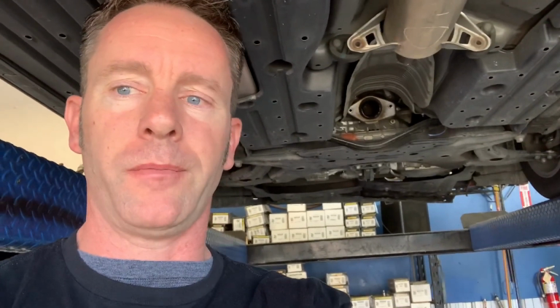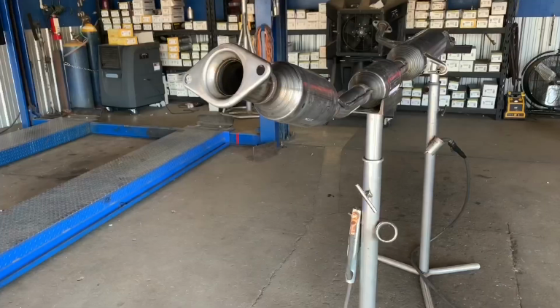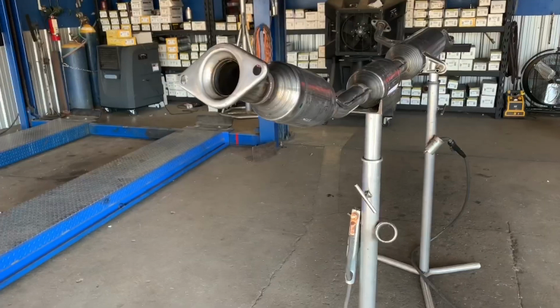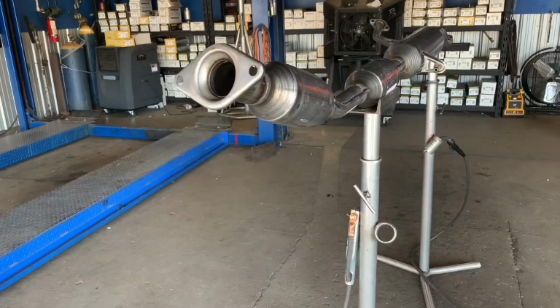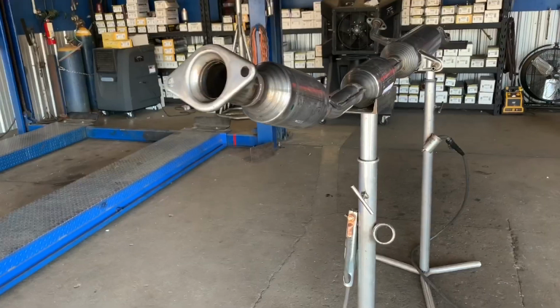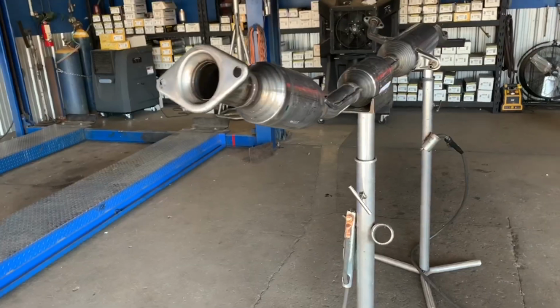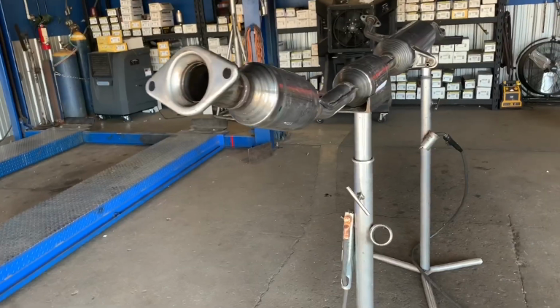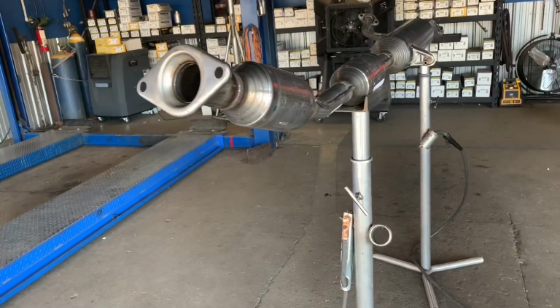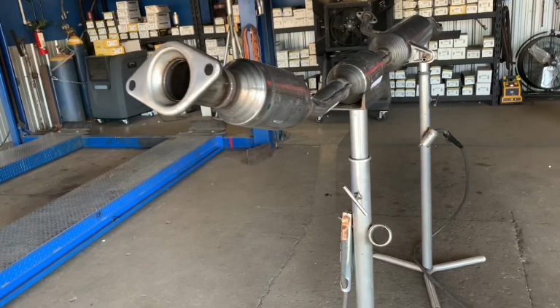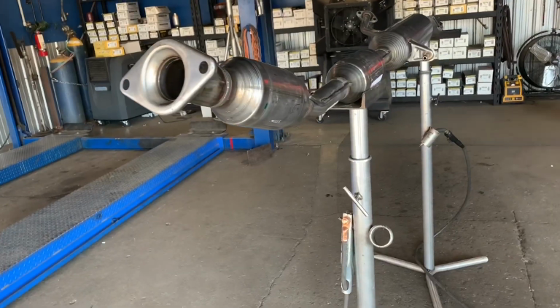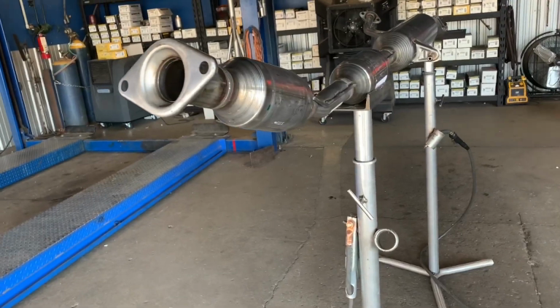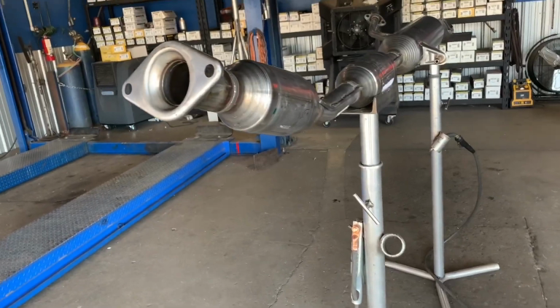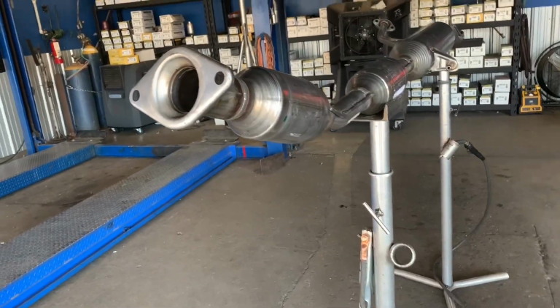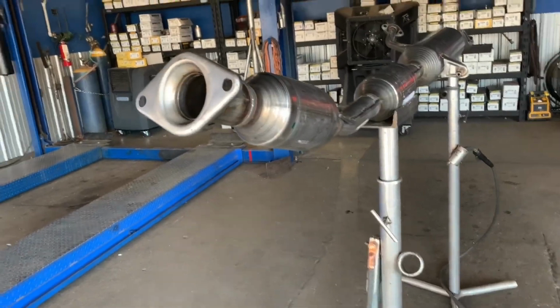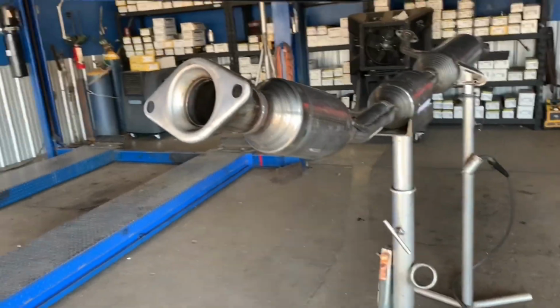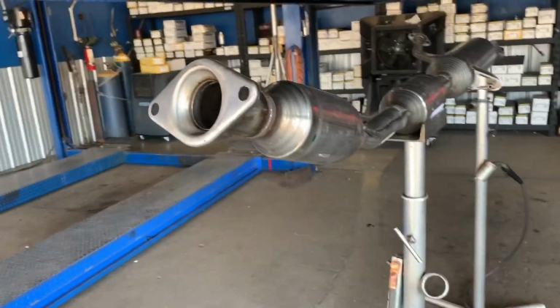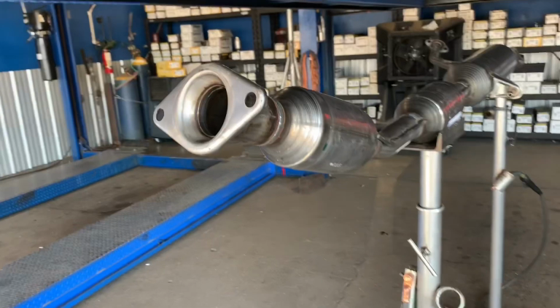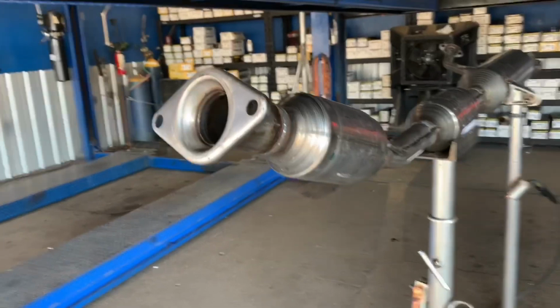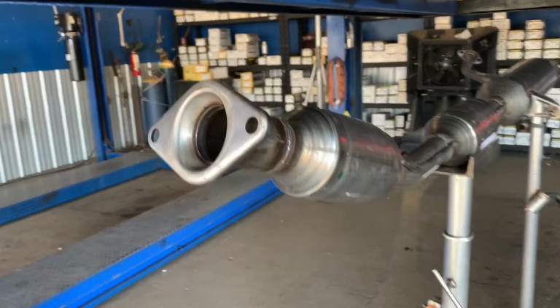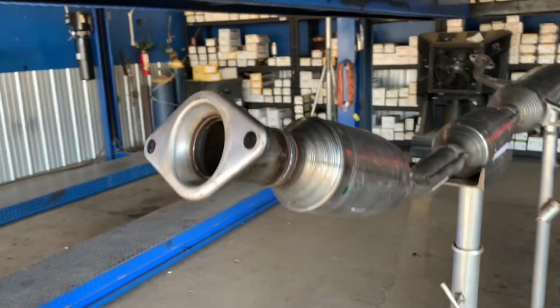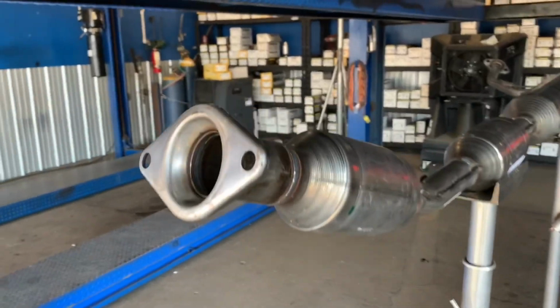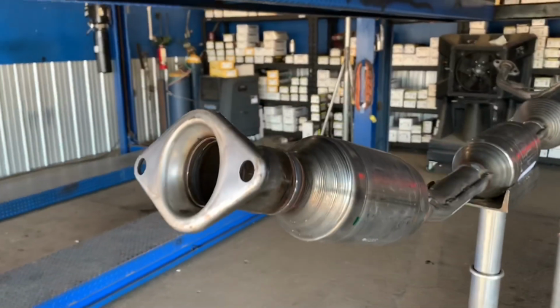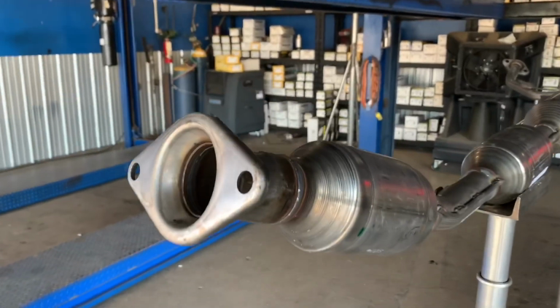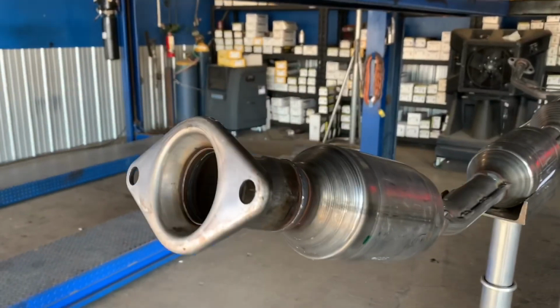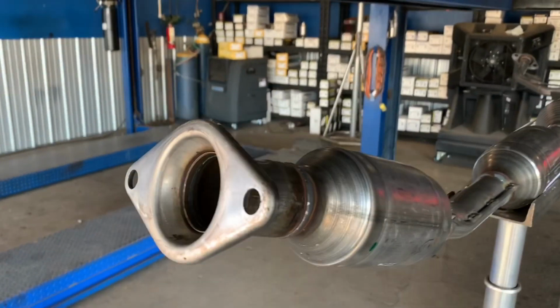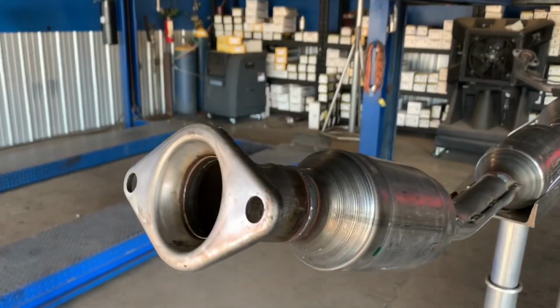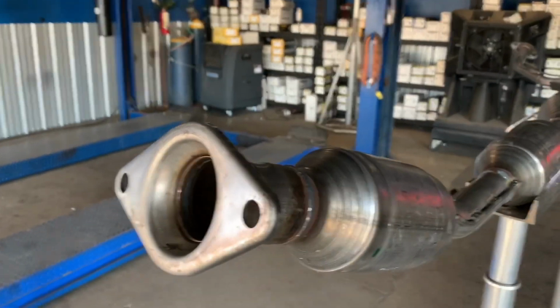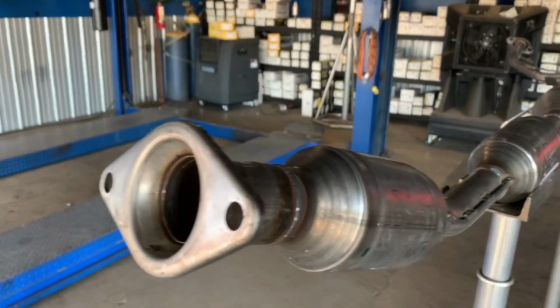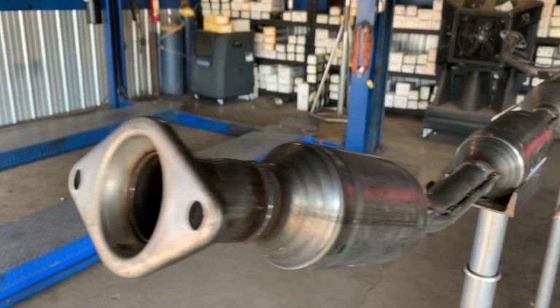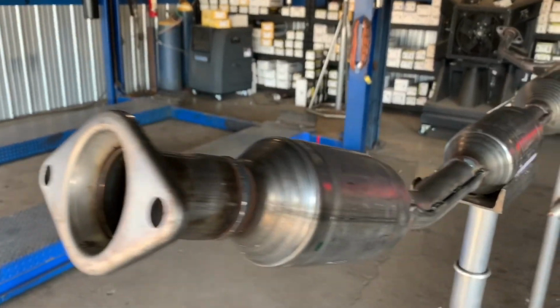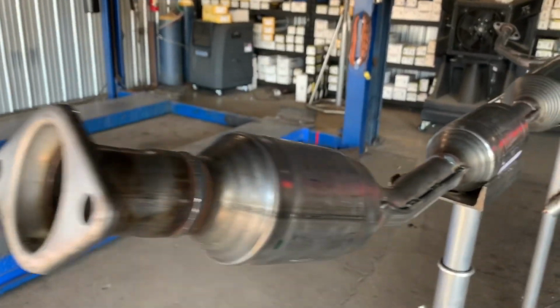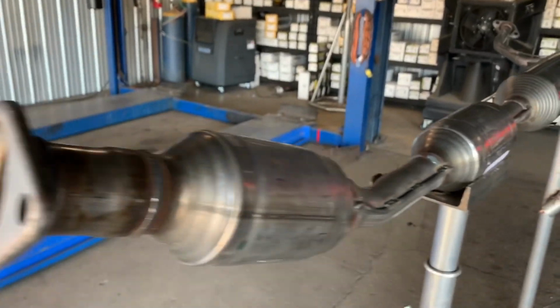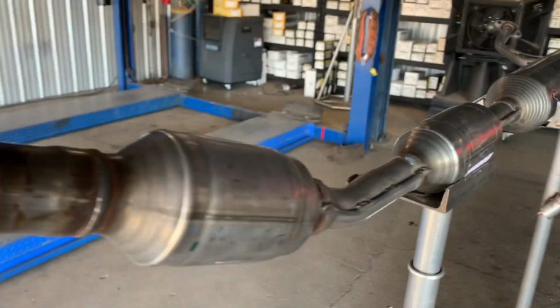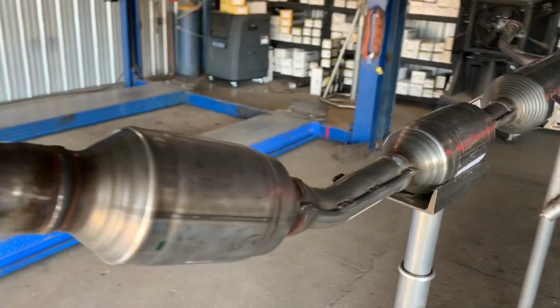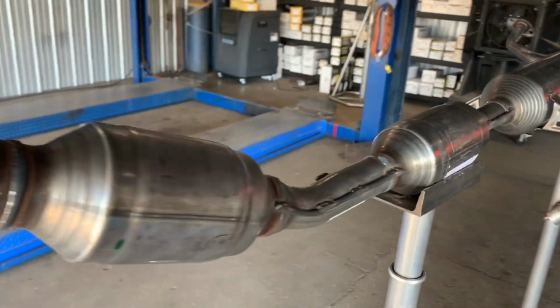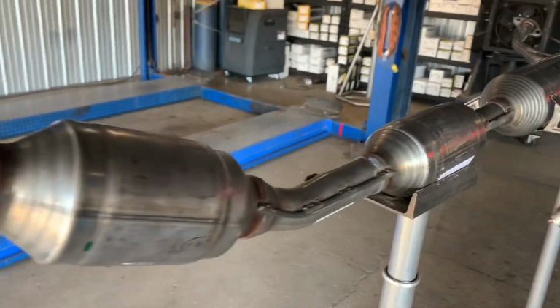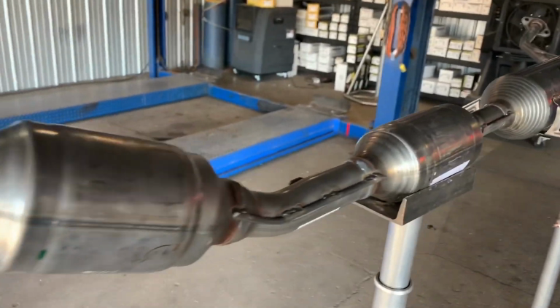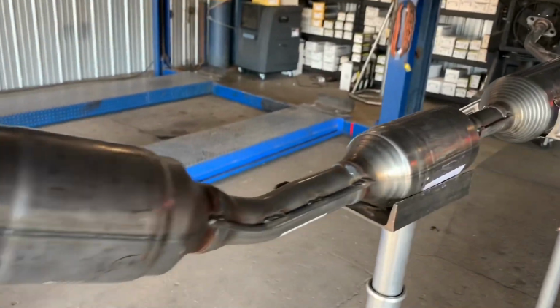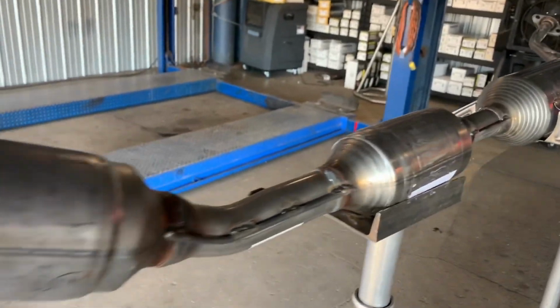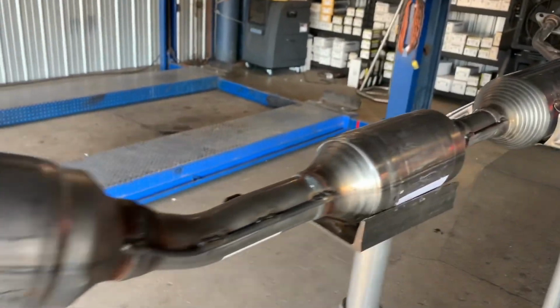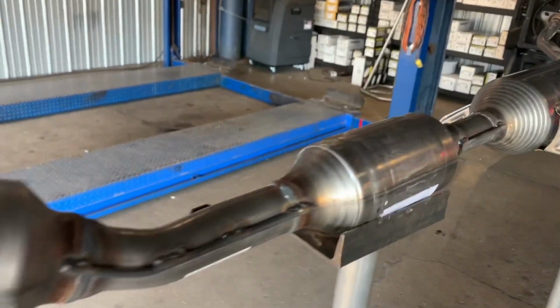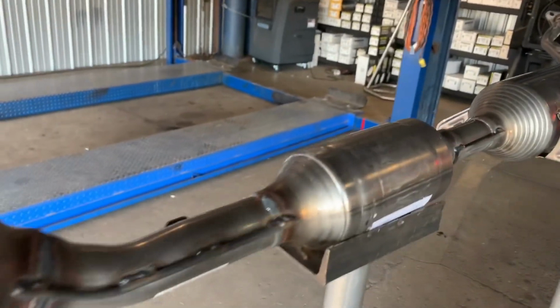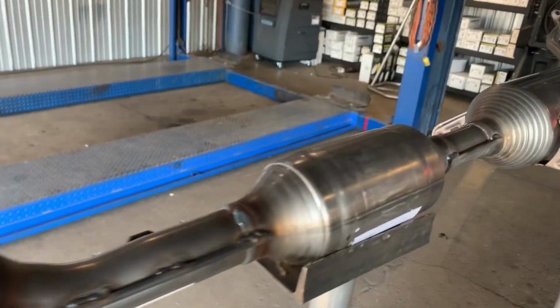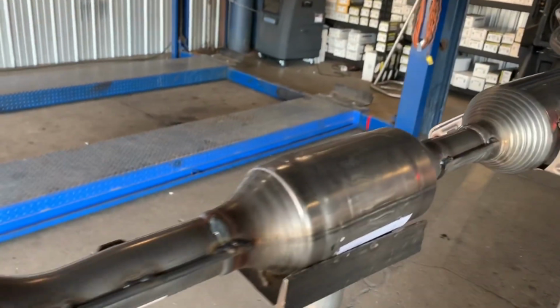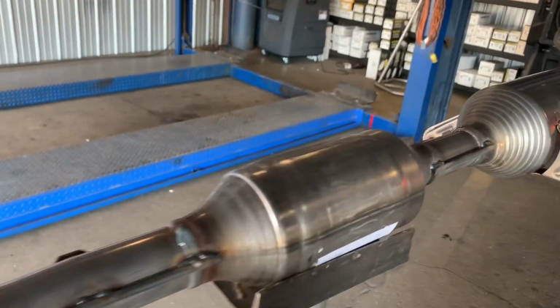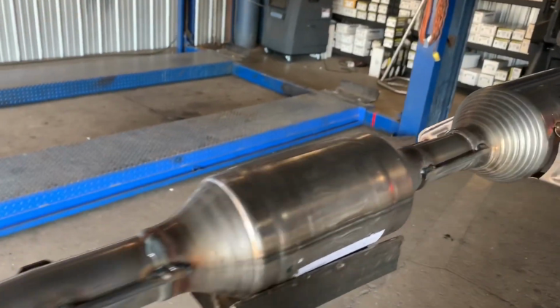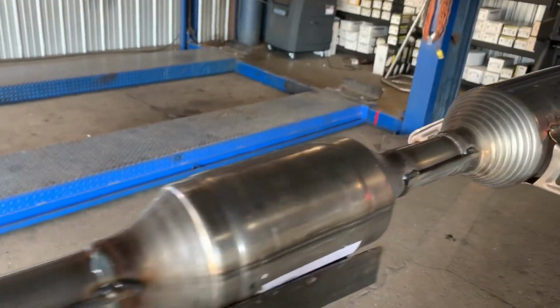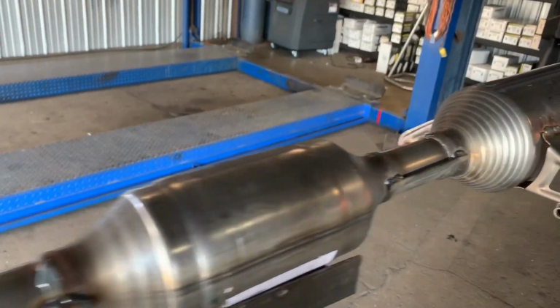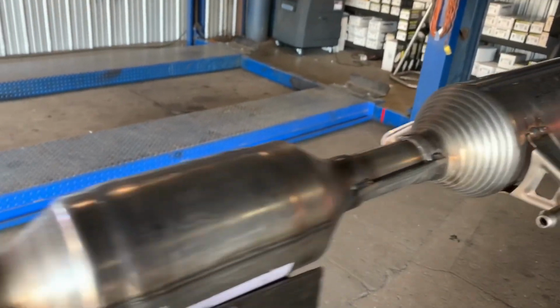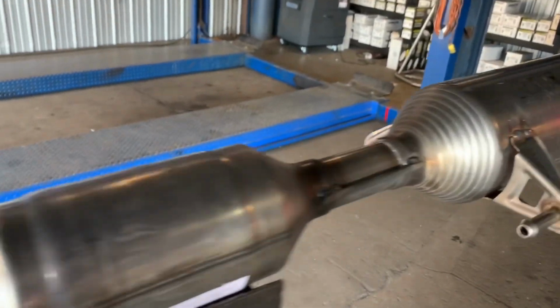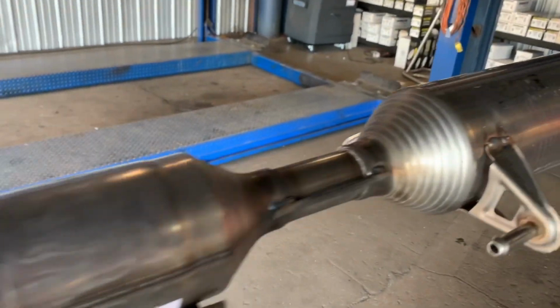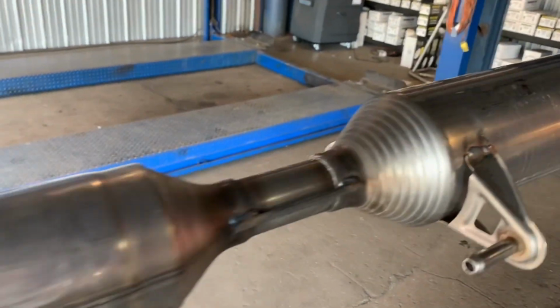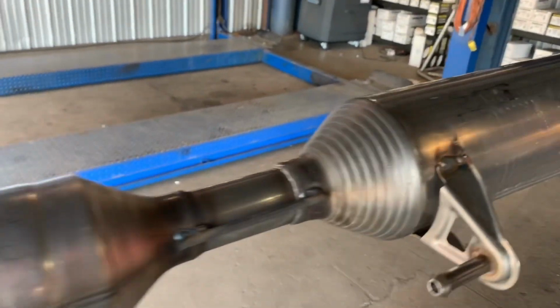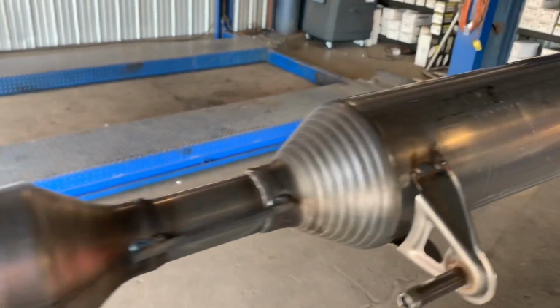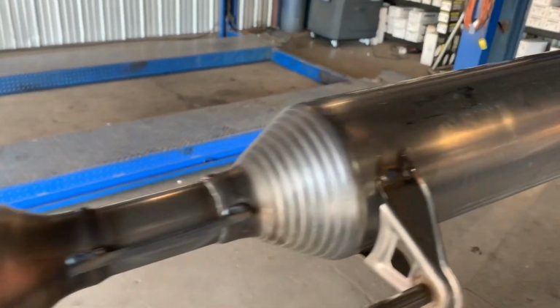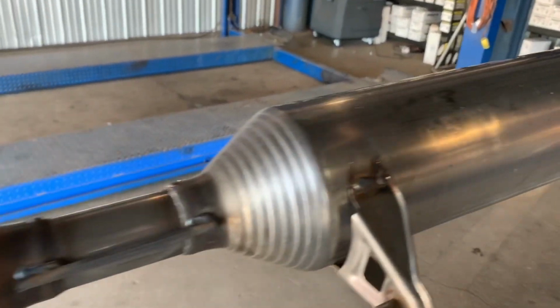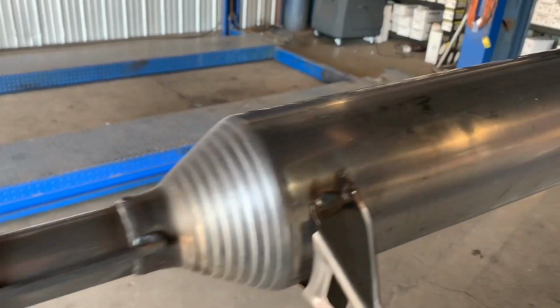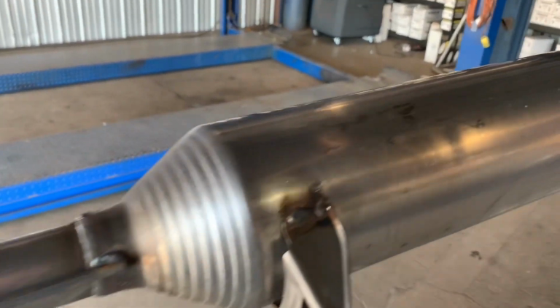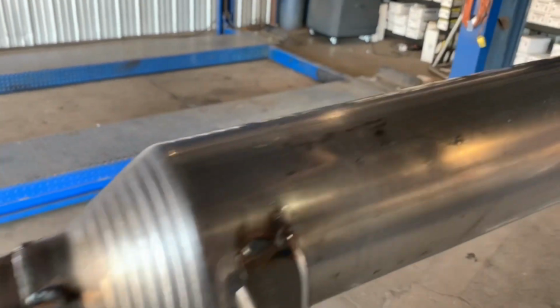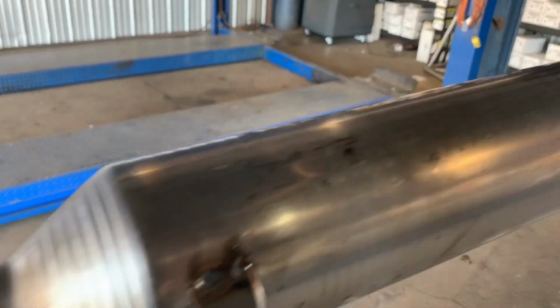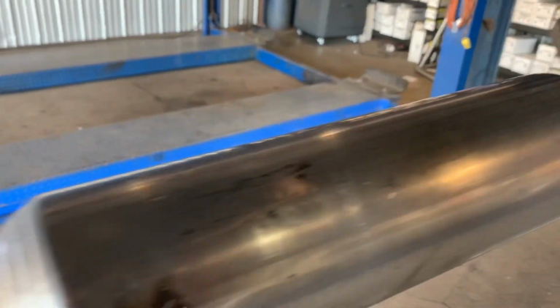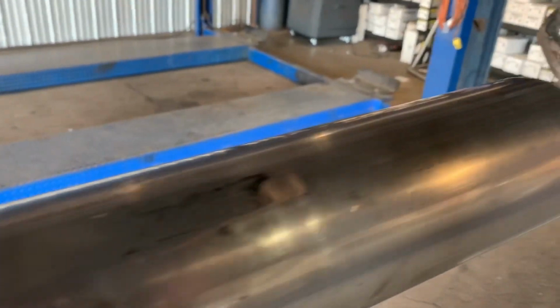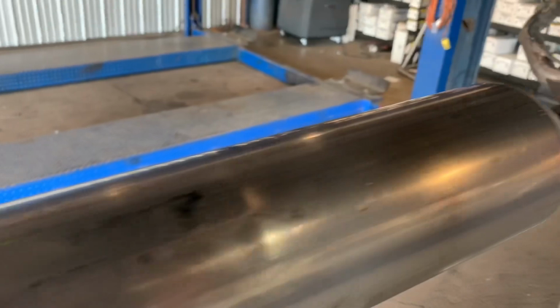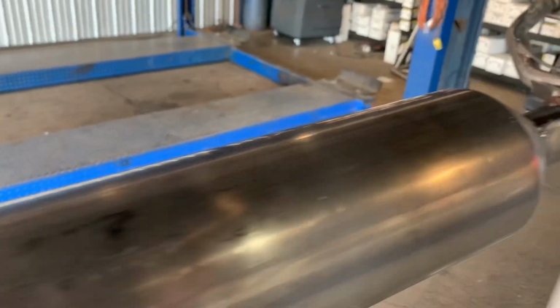Here is that elusive factory catalytic converter from Toyota. This one already has our level one security on it.